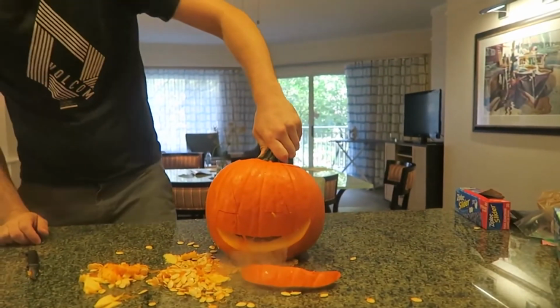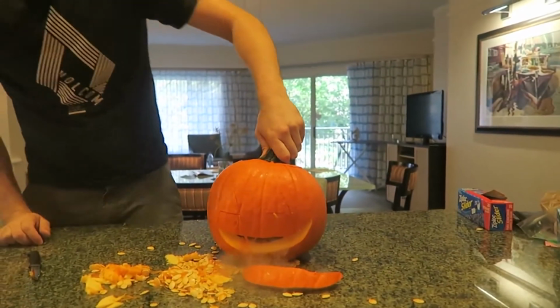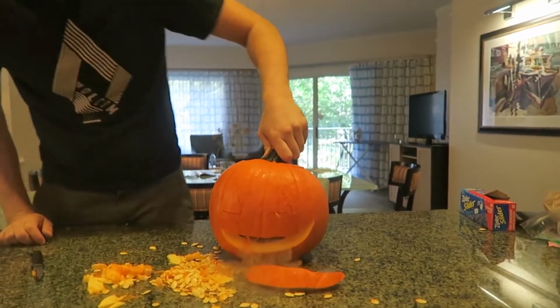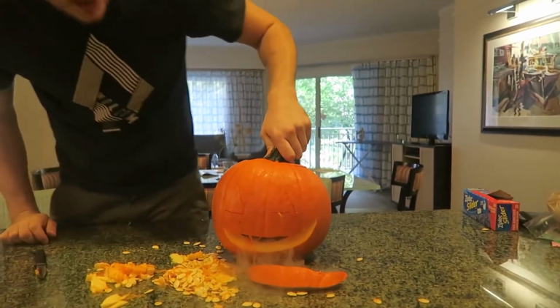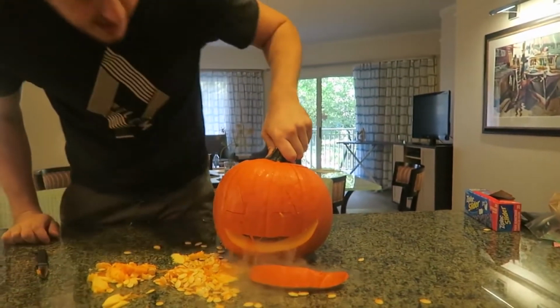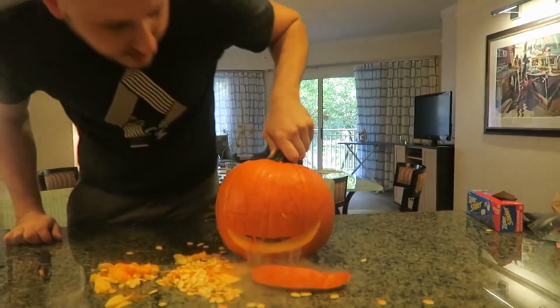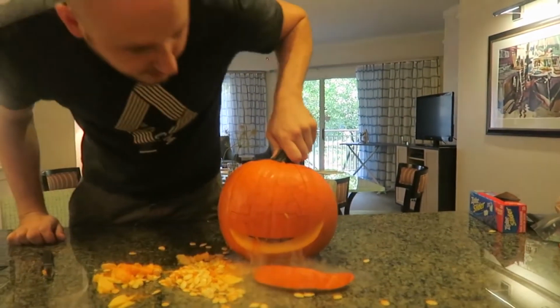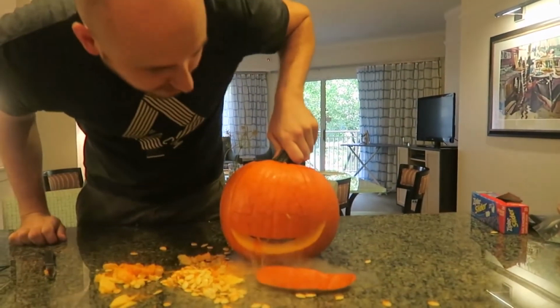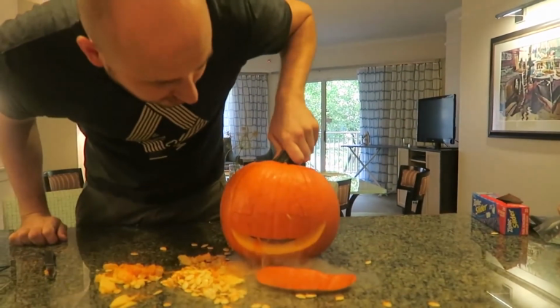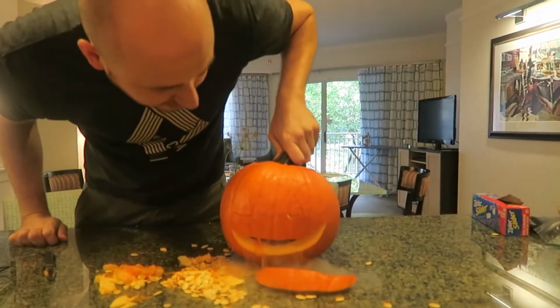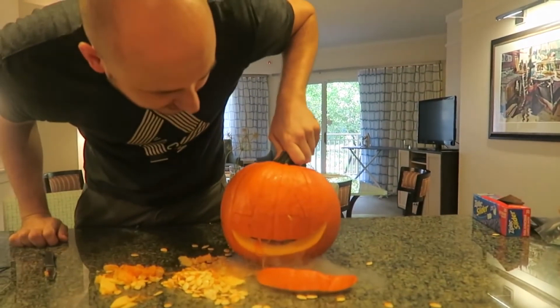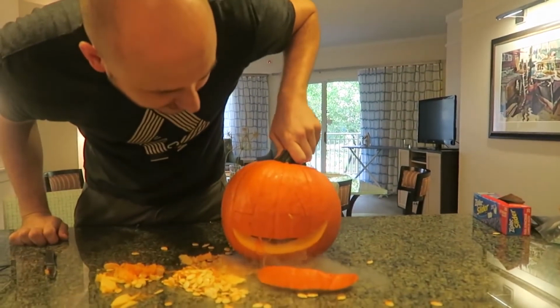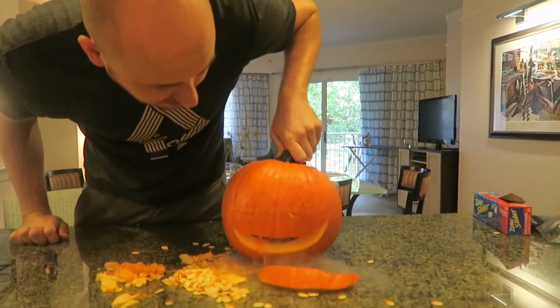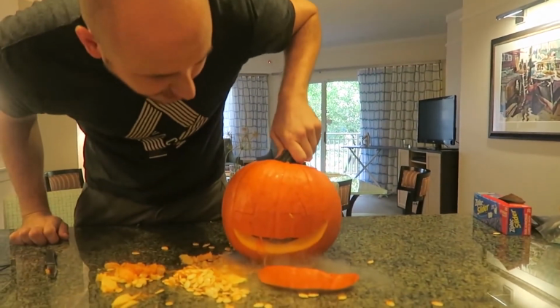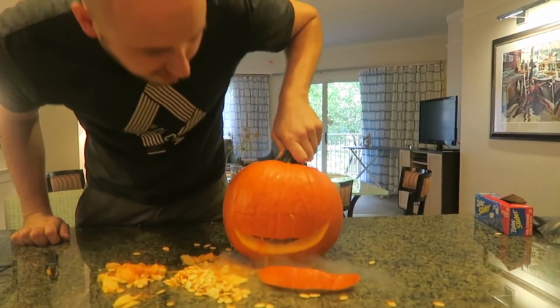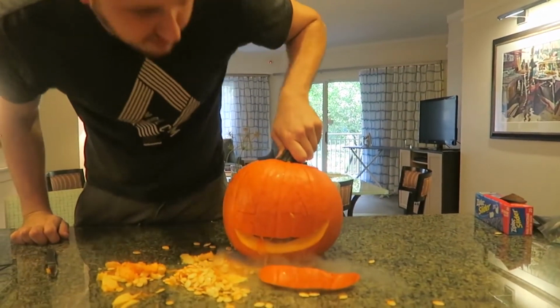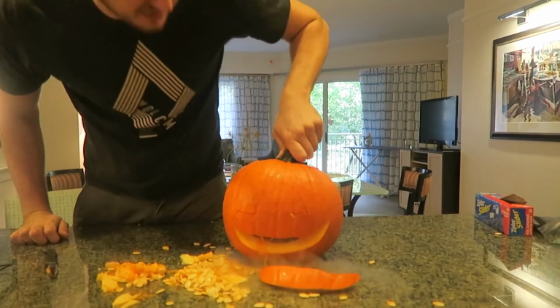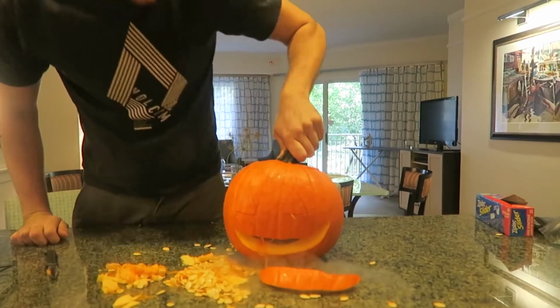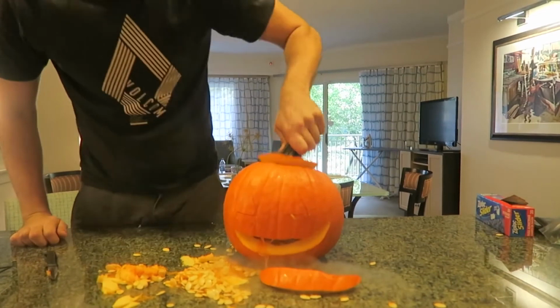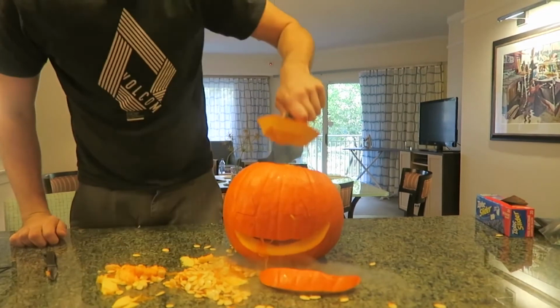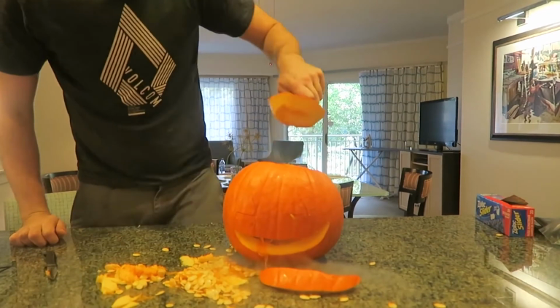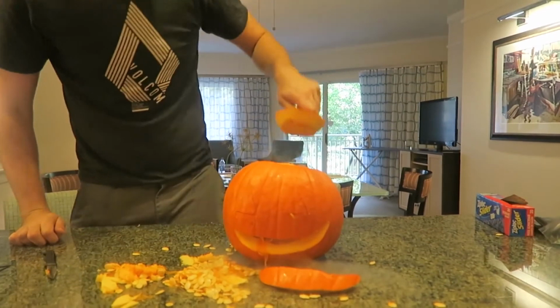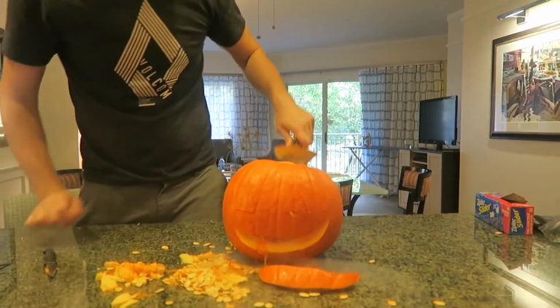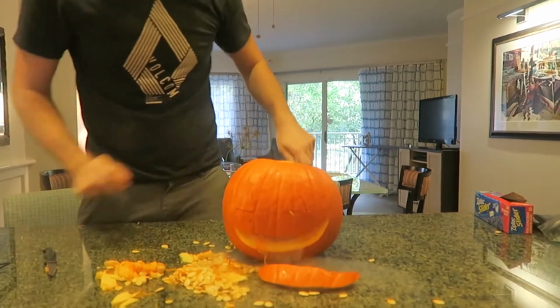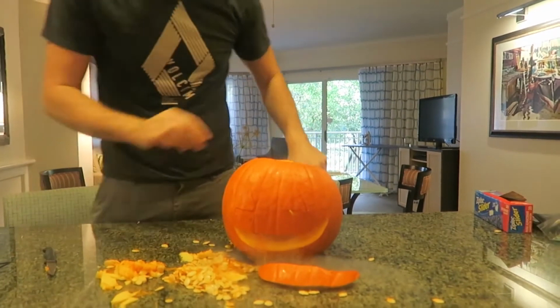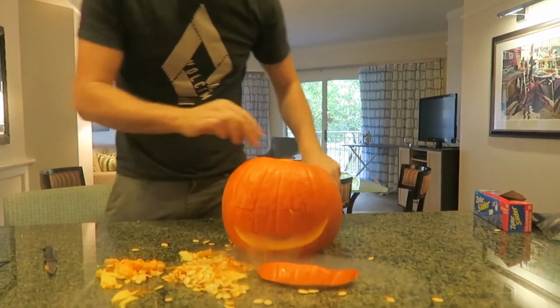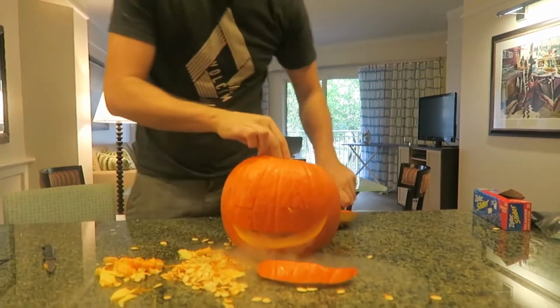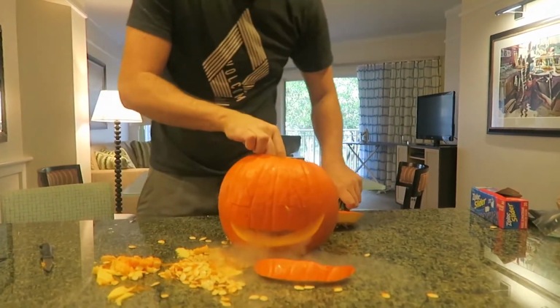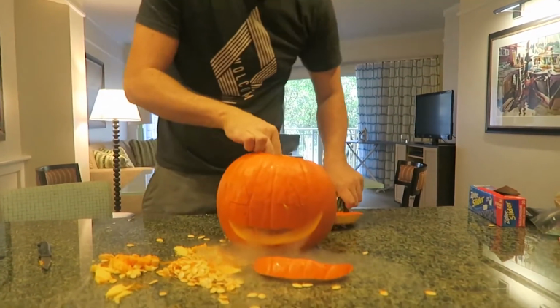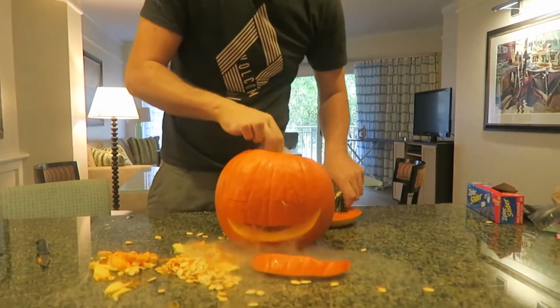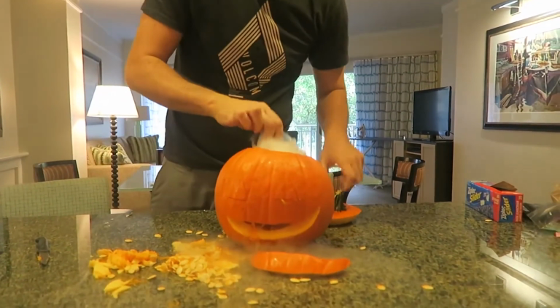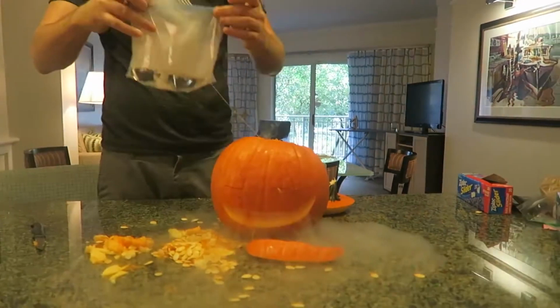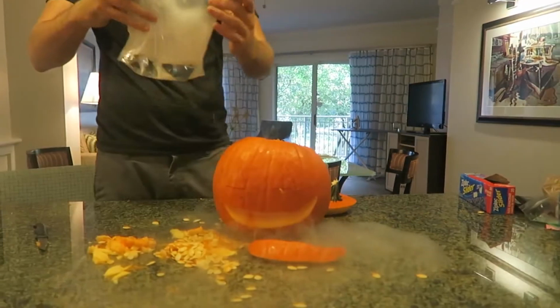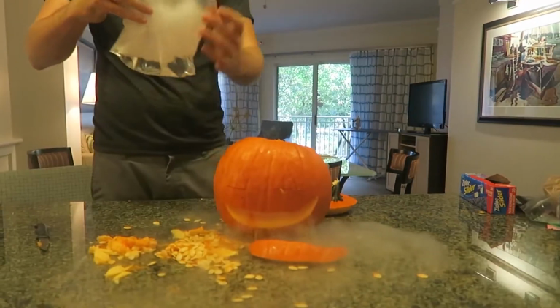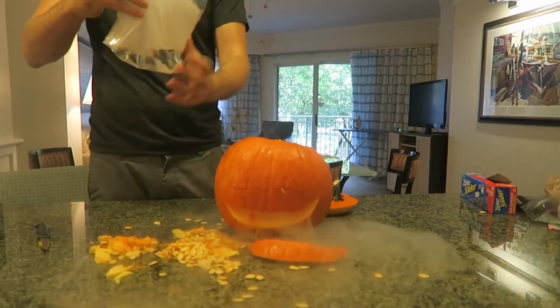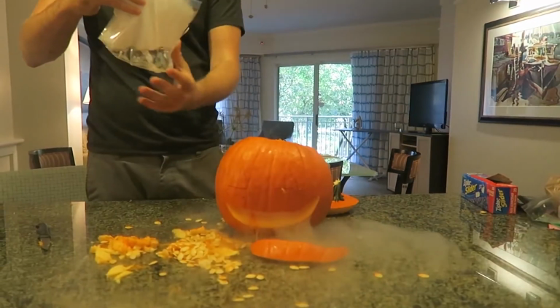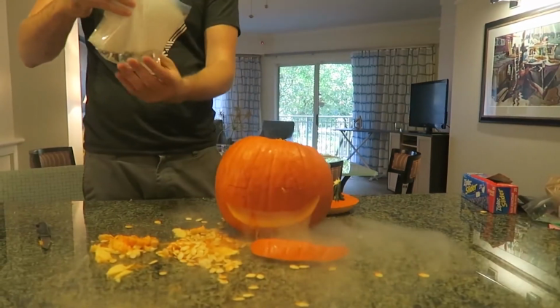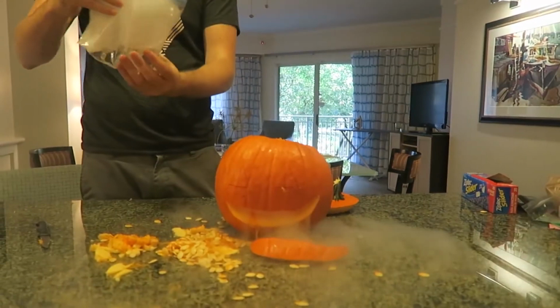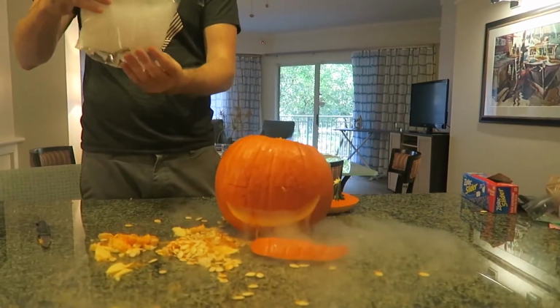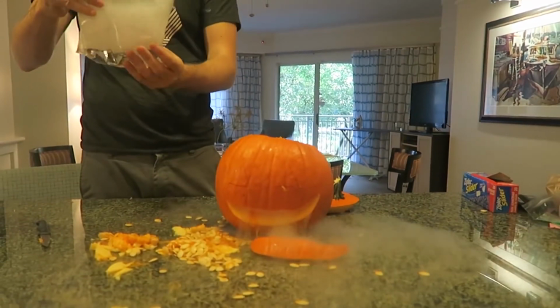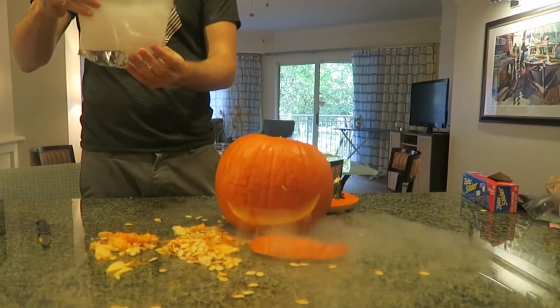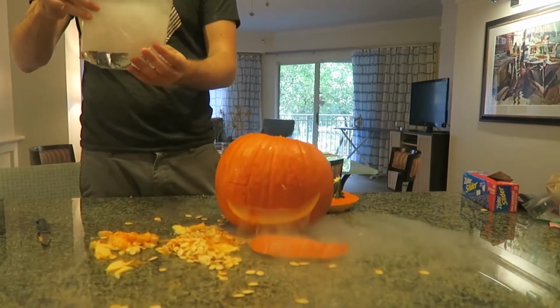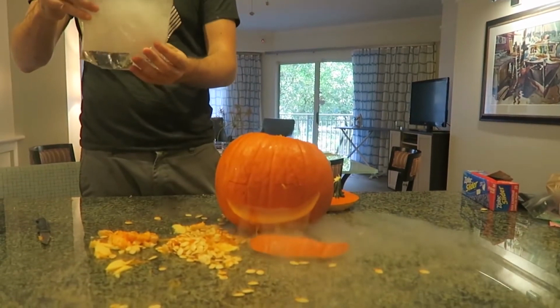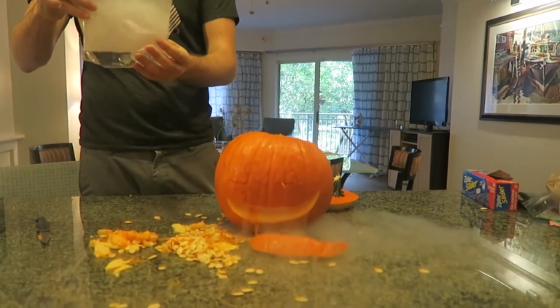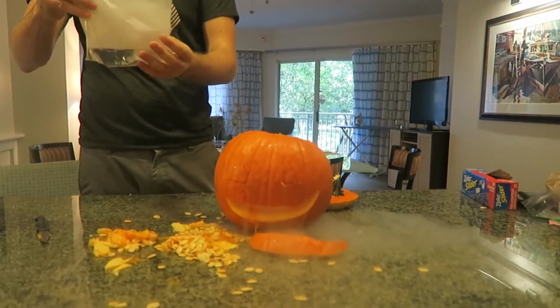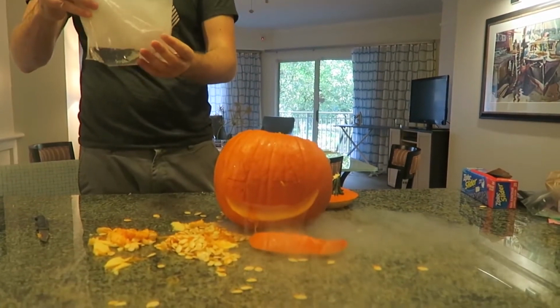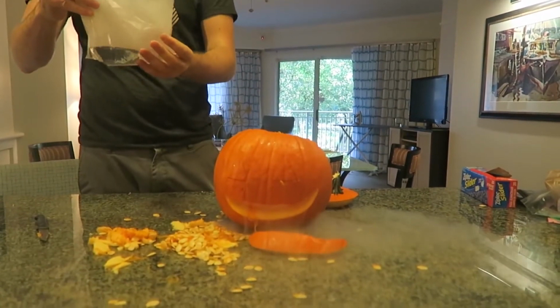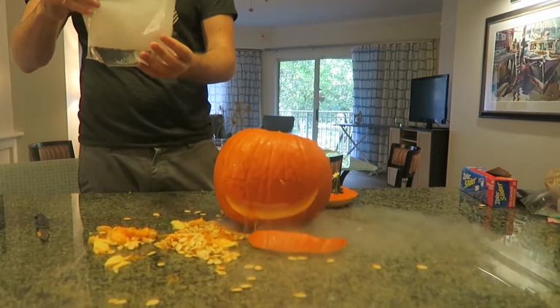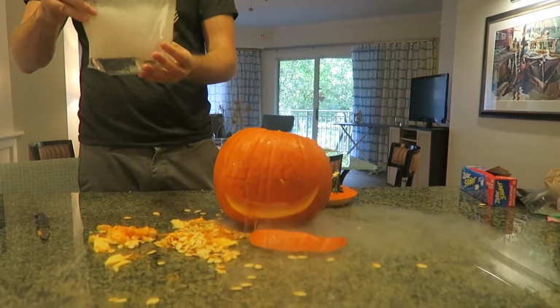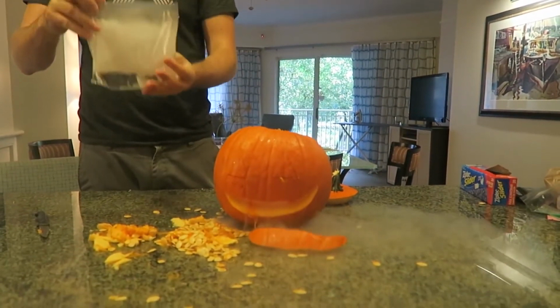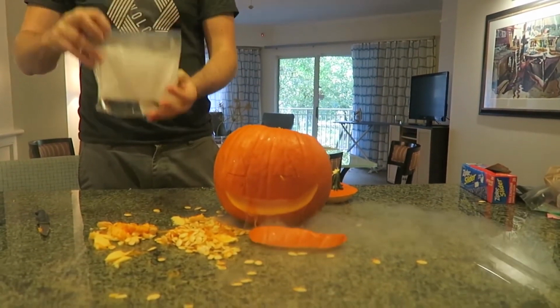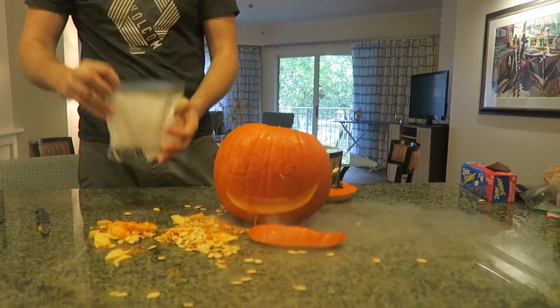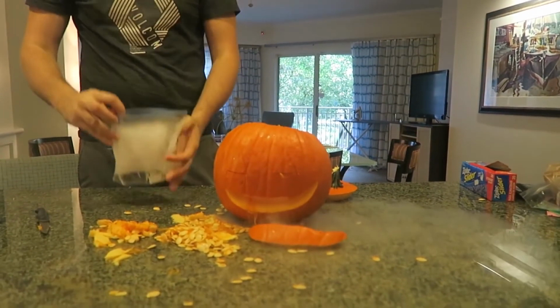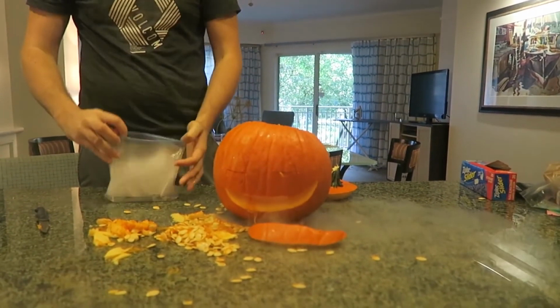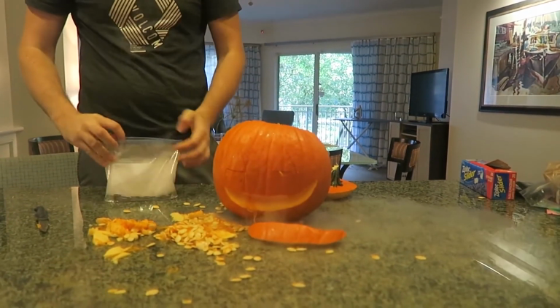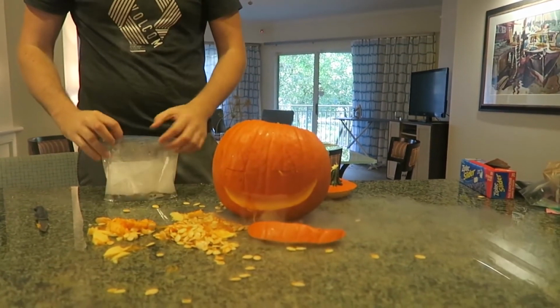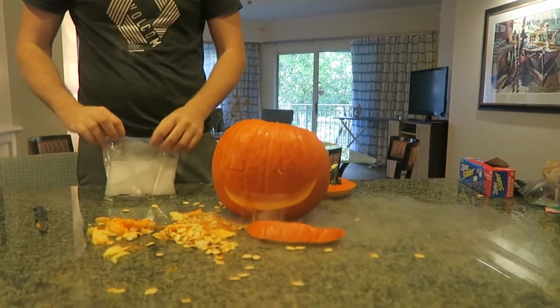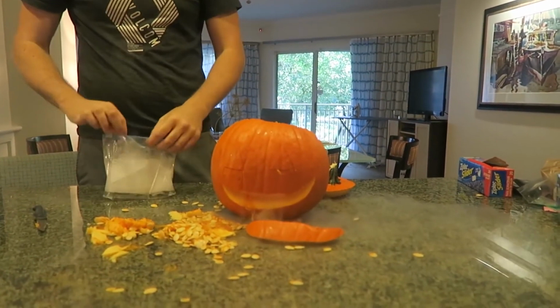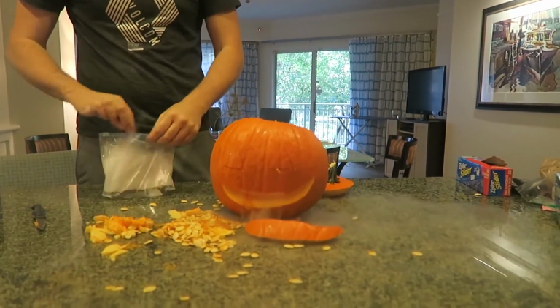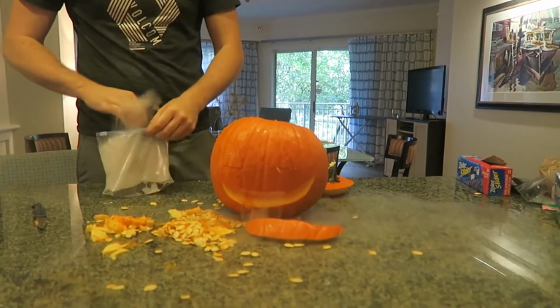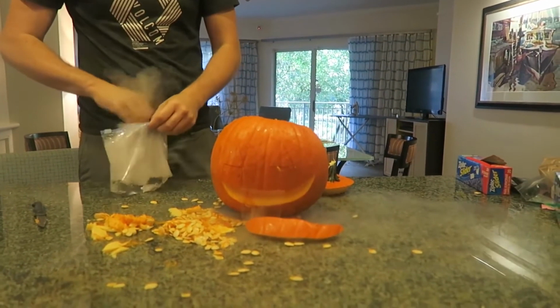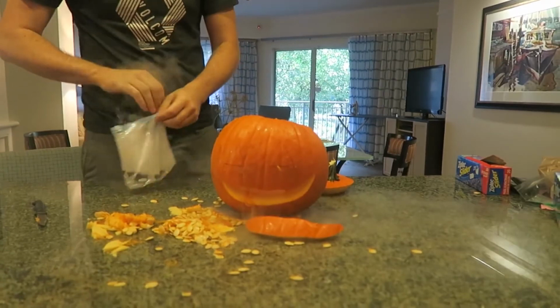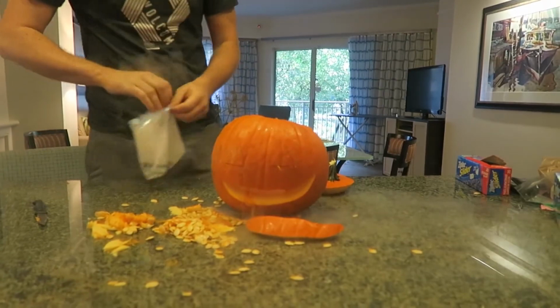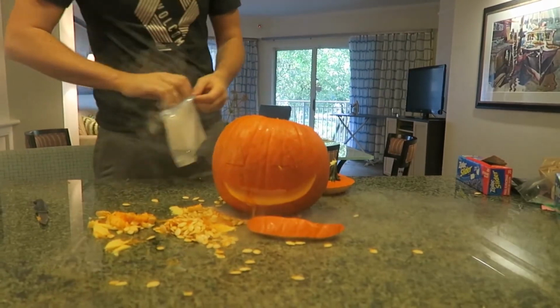Only the mouth fell out. Let's try this again. I think we need a little bit more dry ice. That's why.